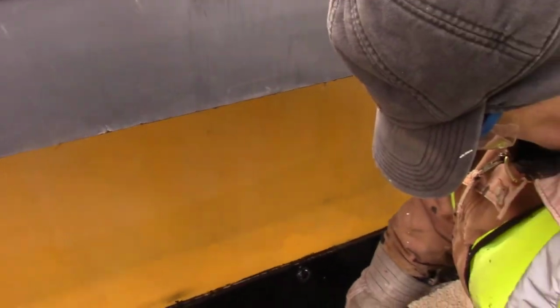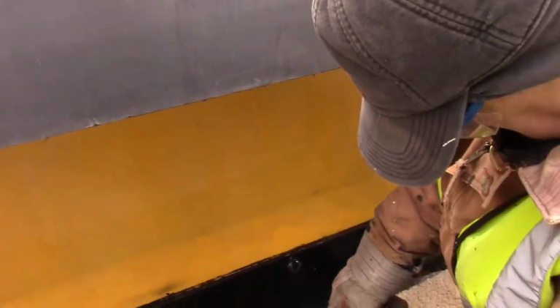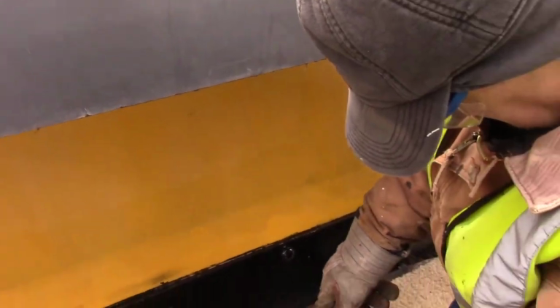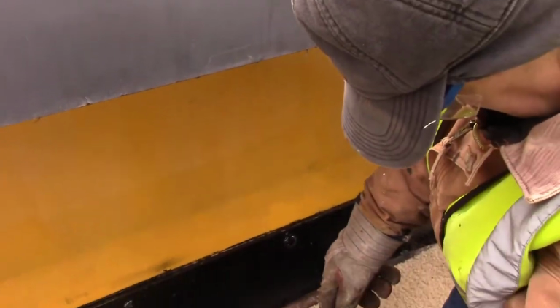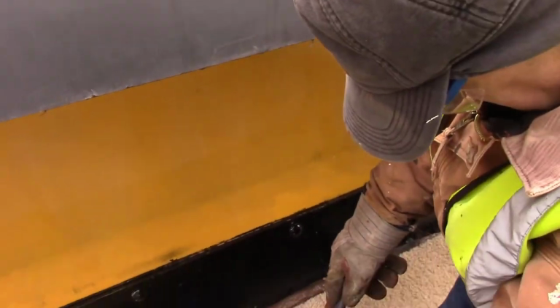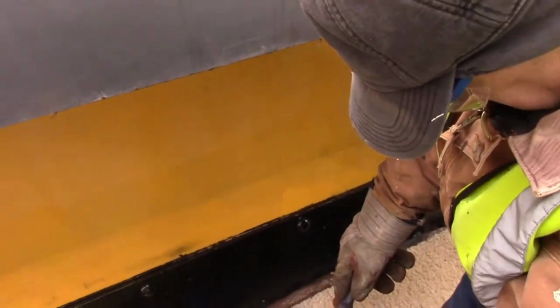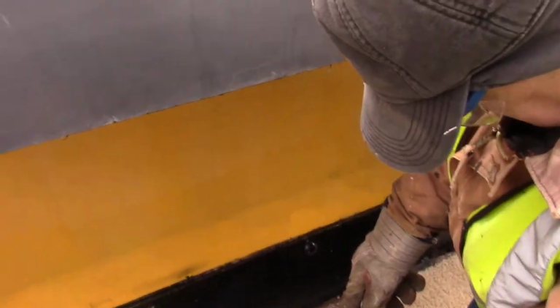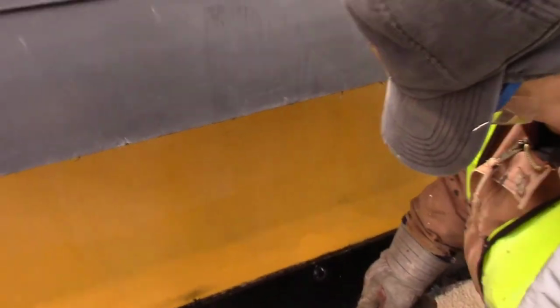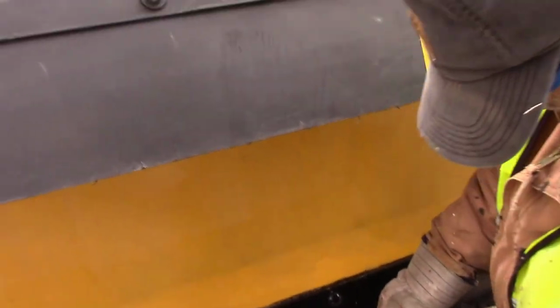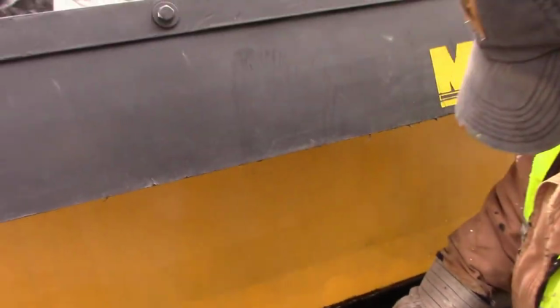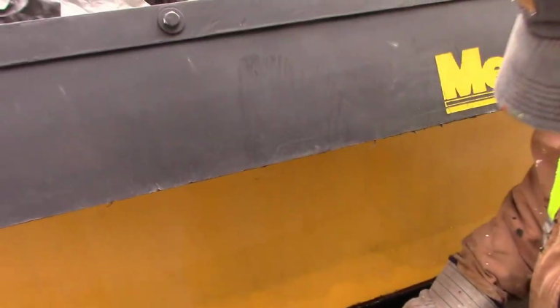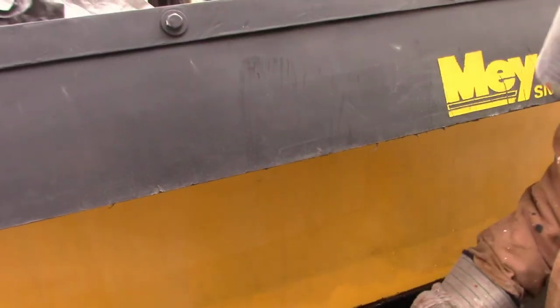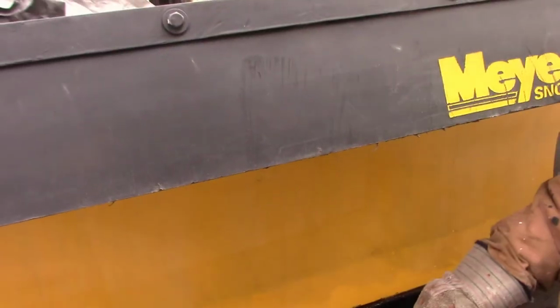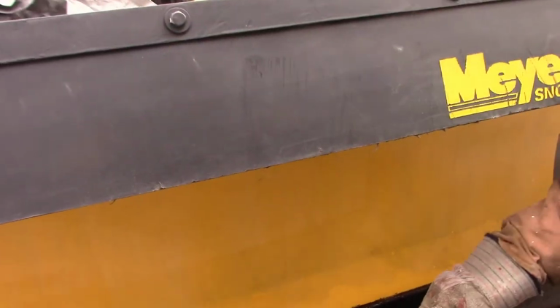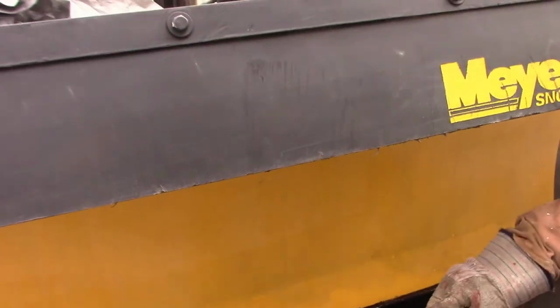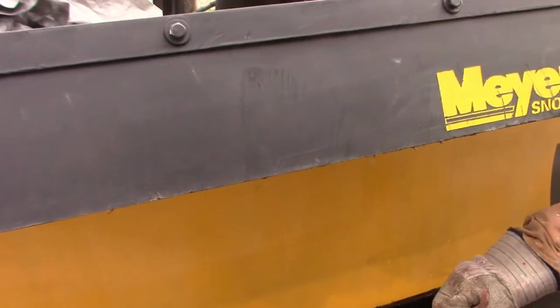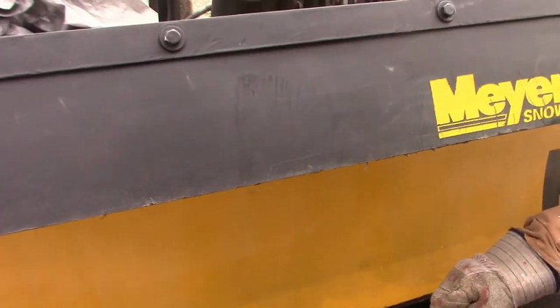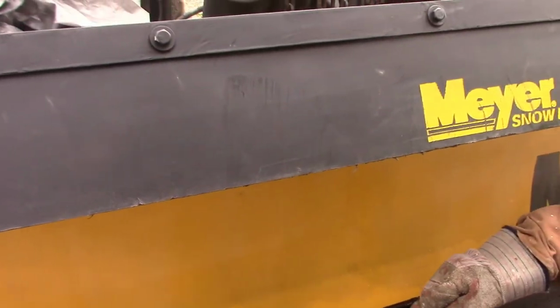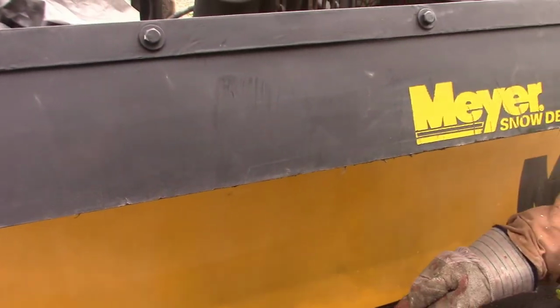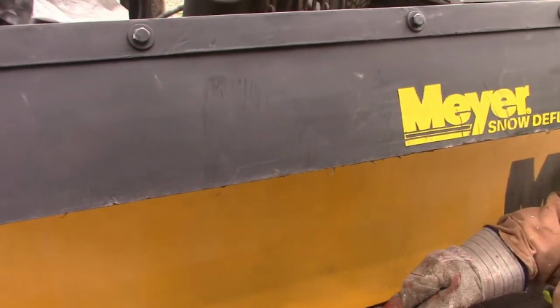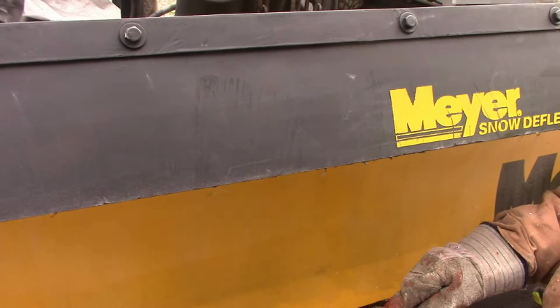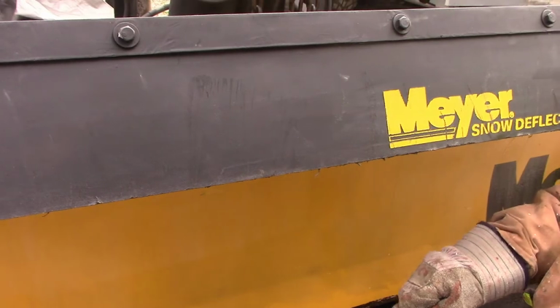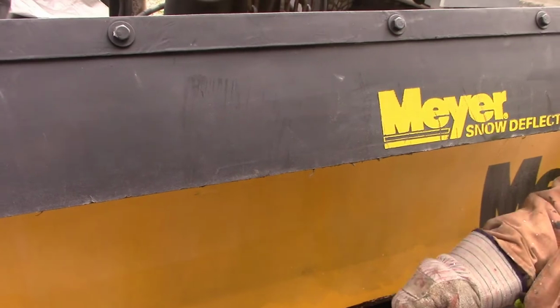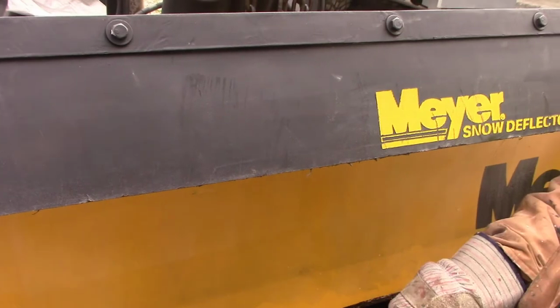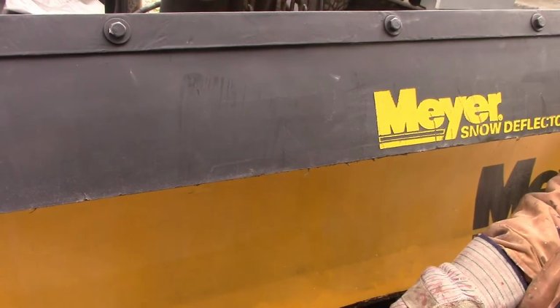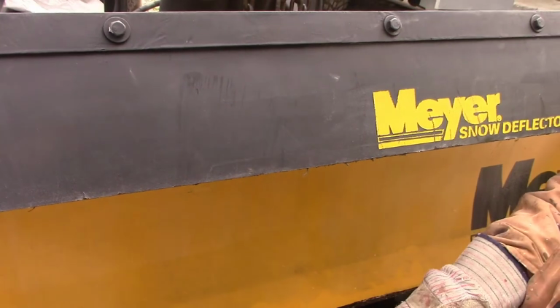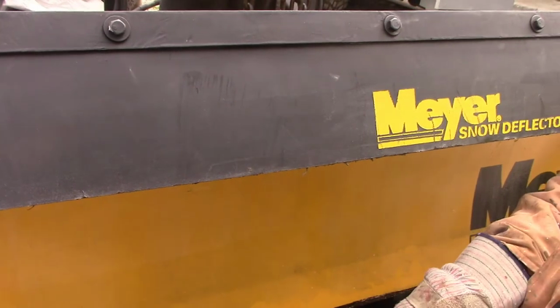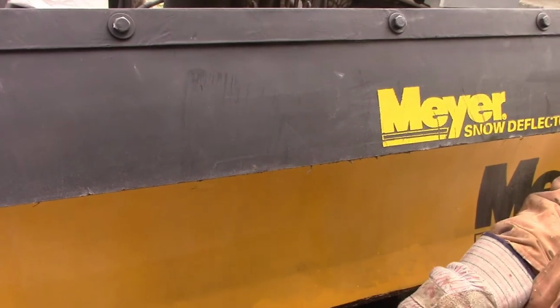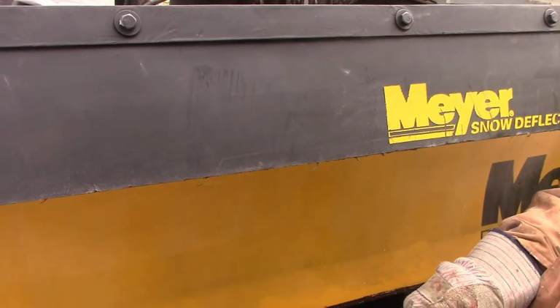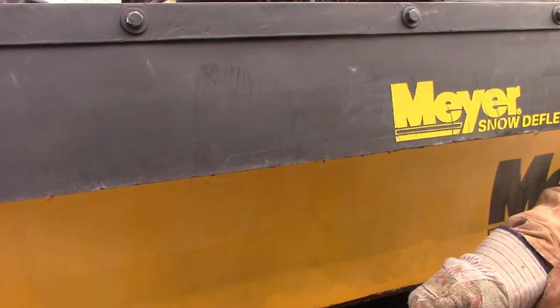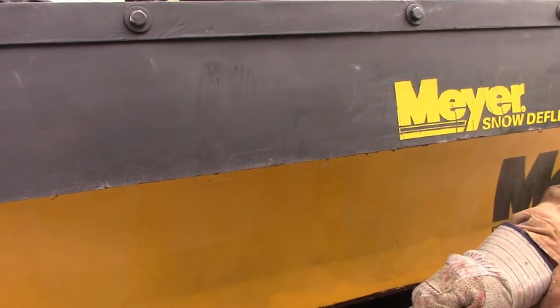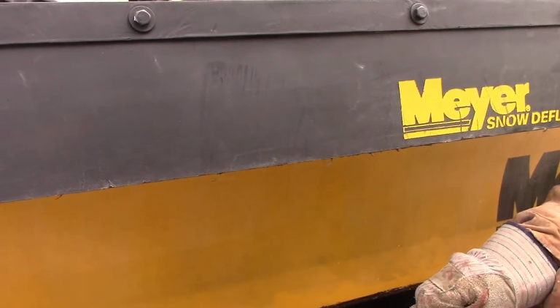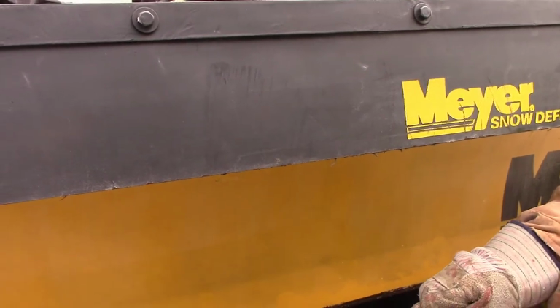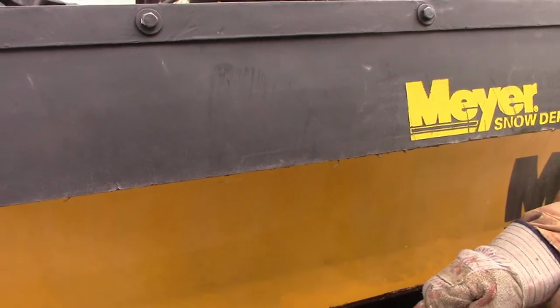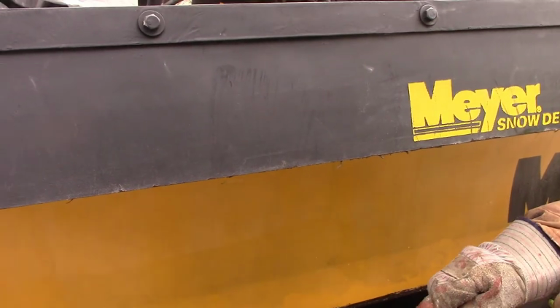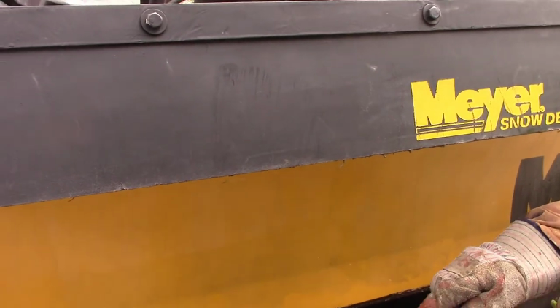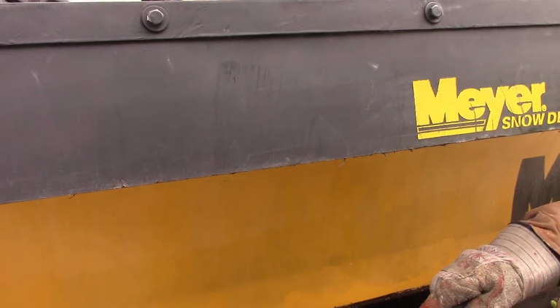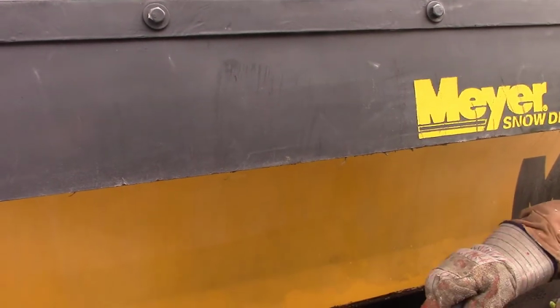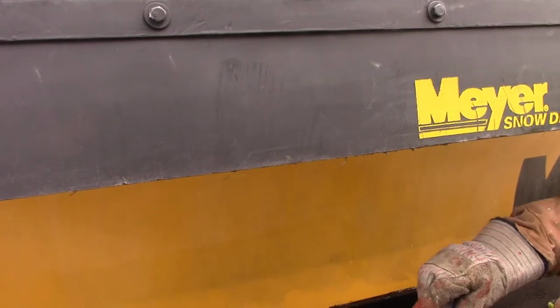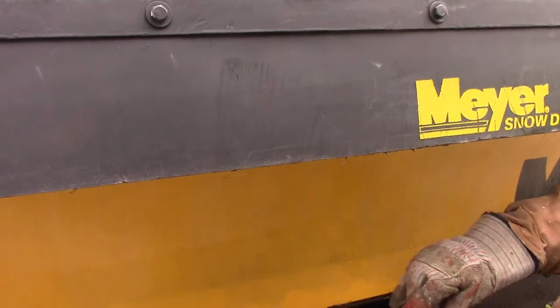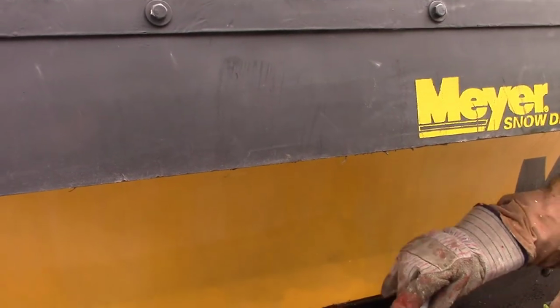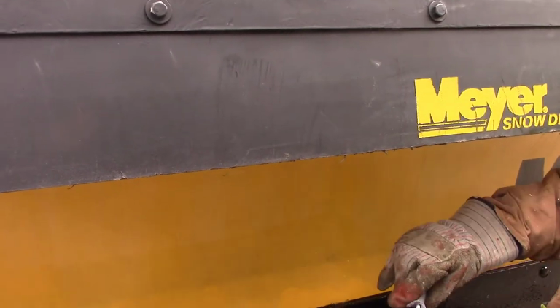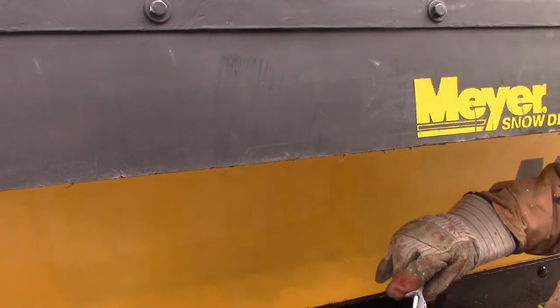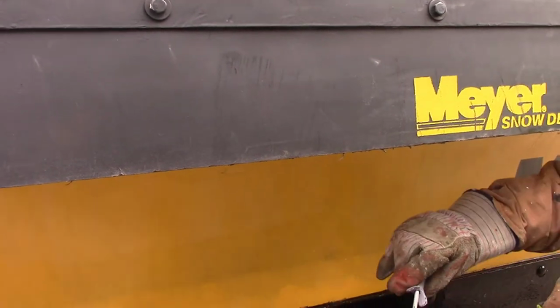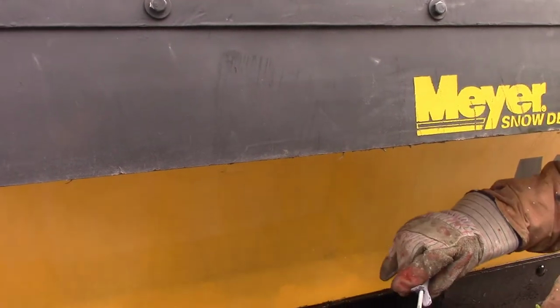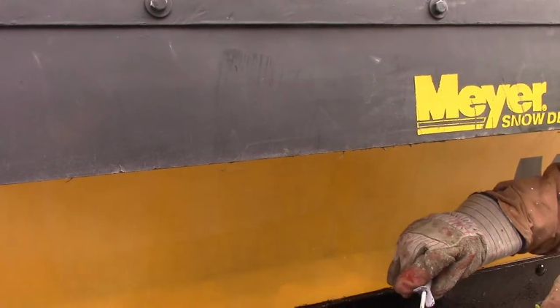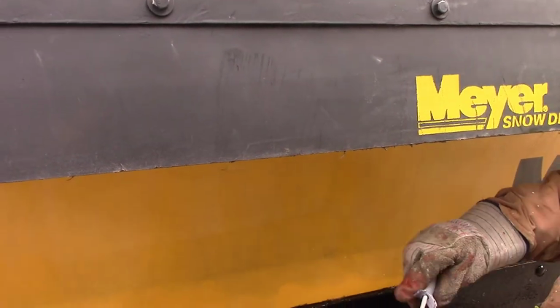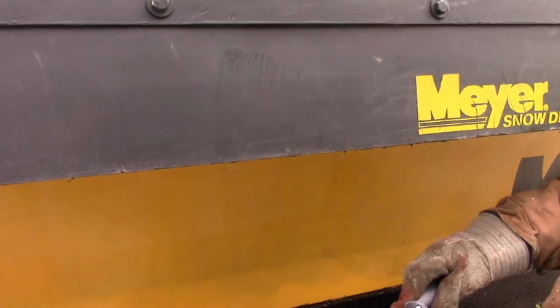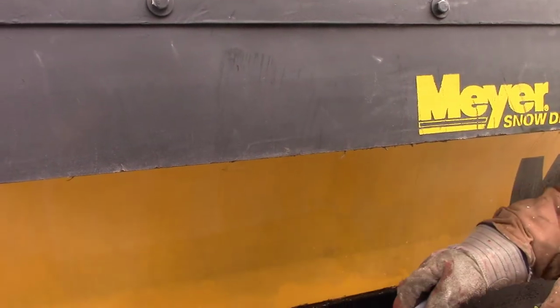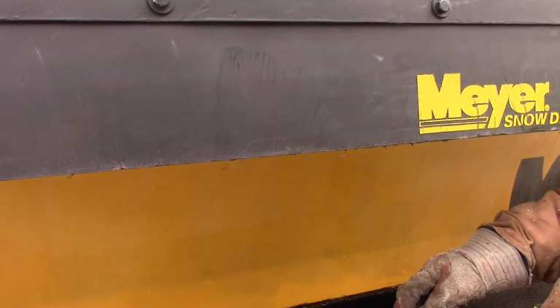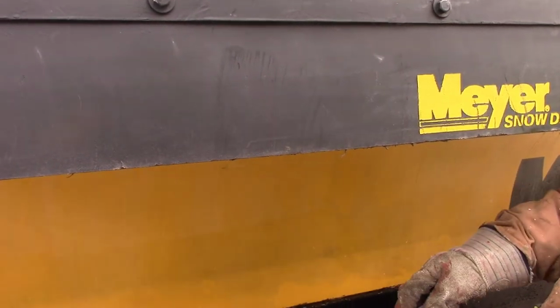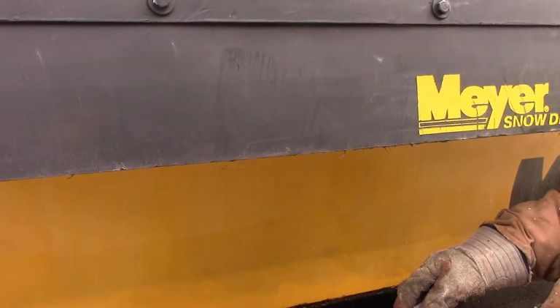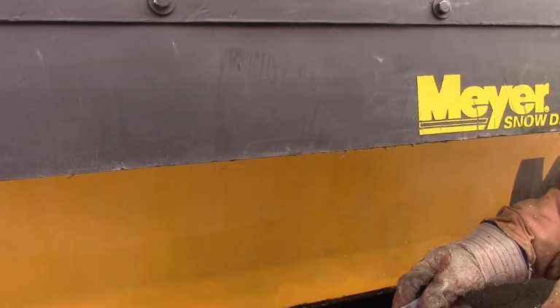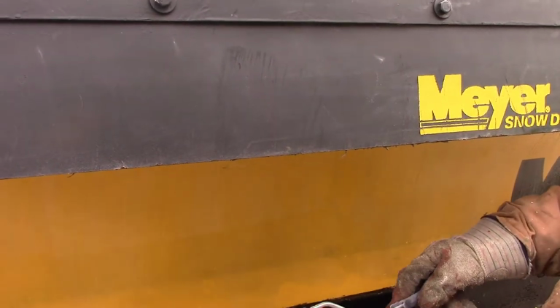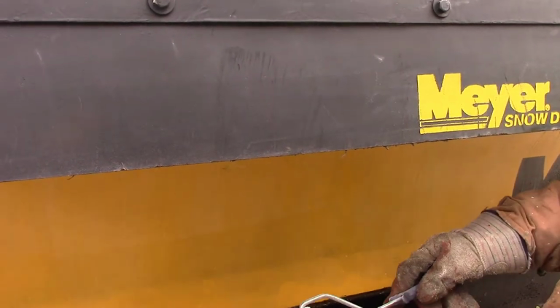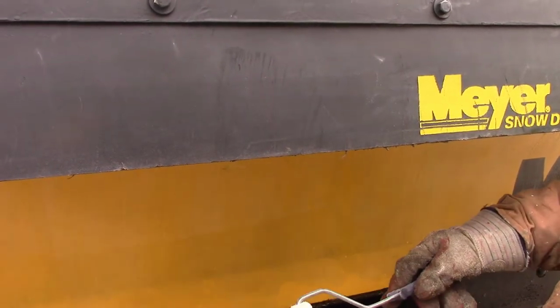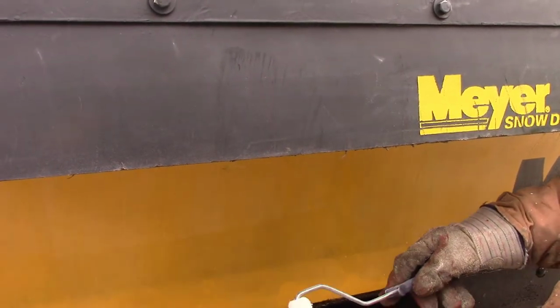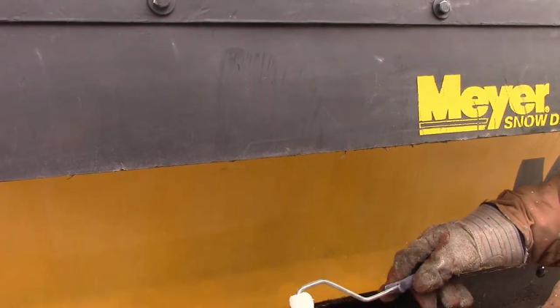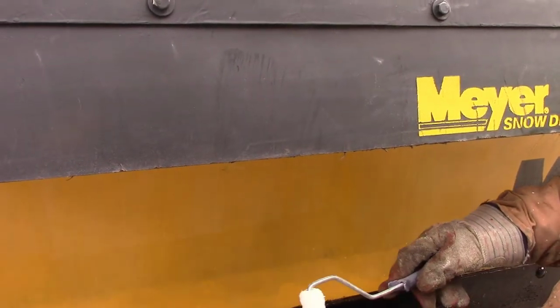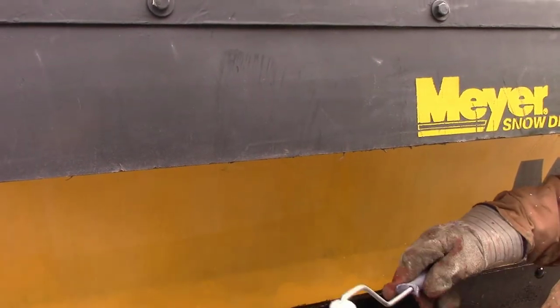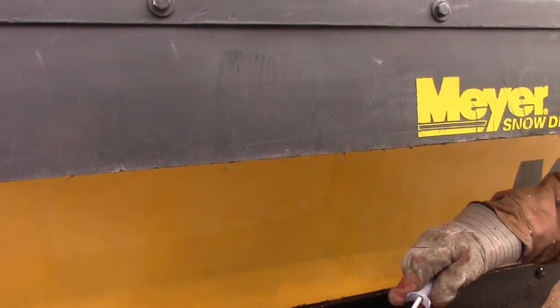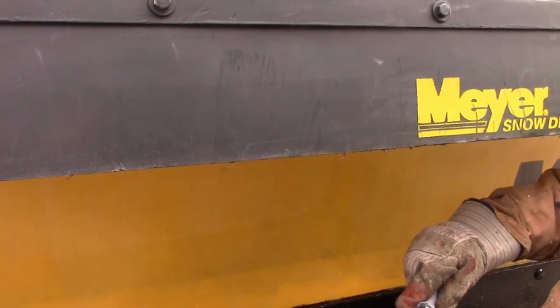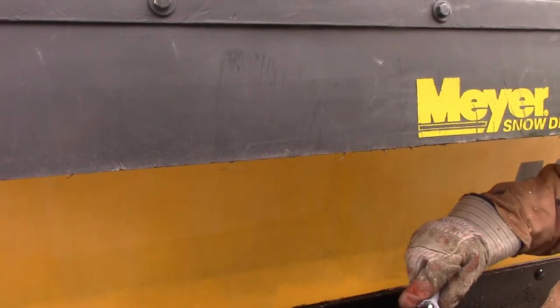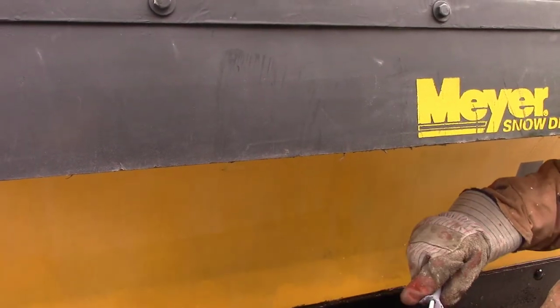I guess I could have put it in the blender. It looks like snot.